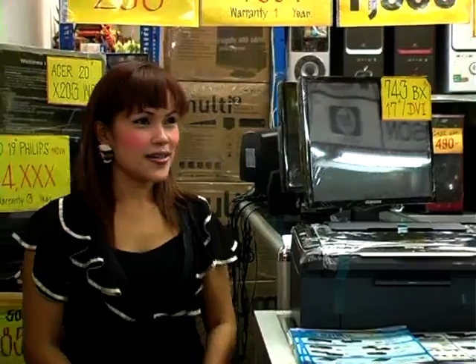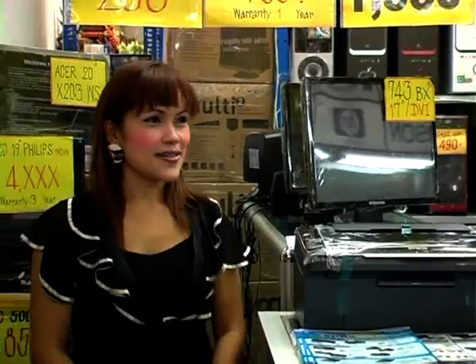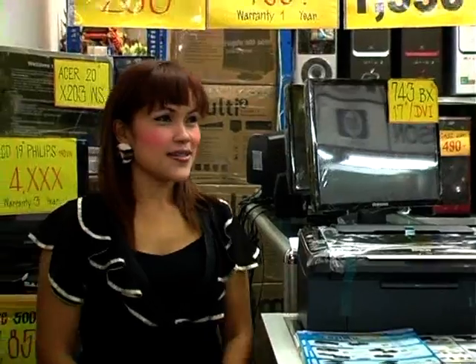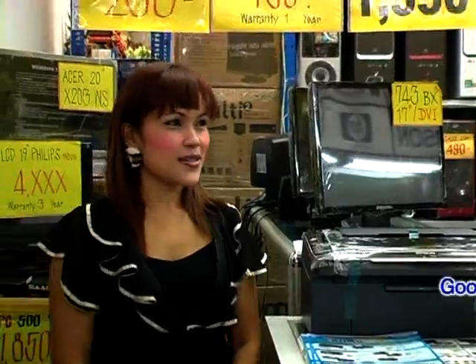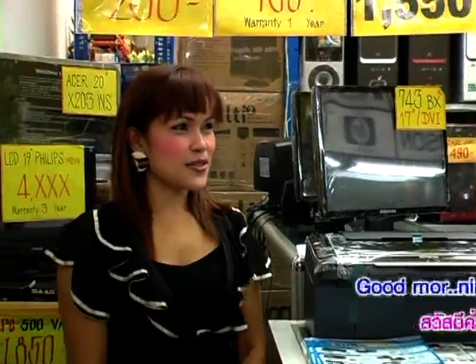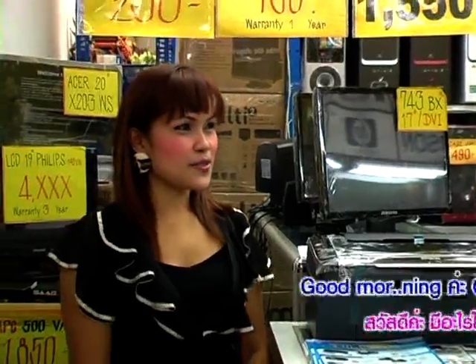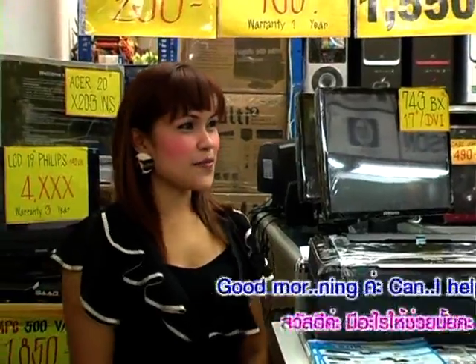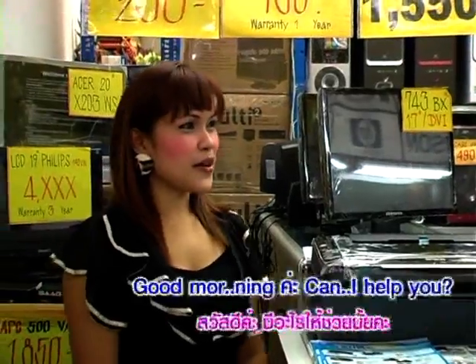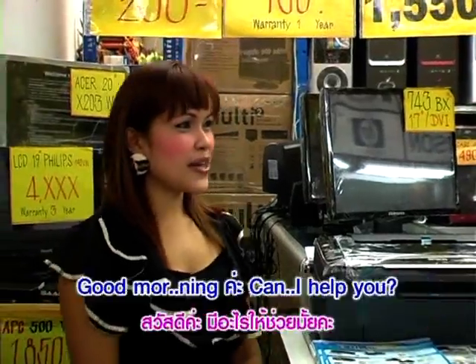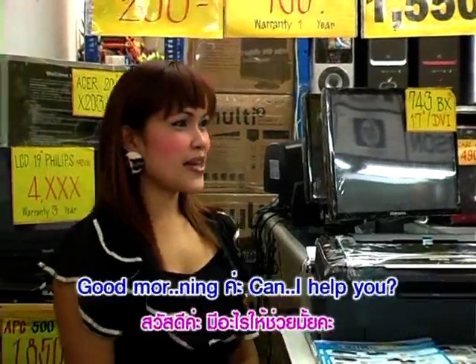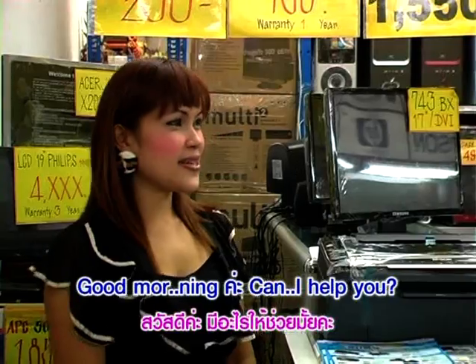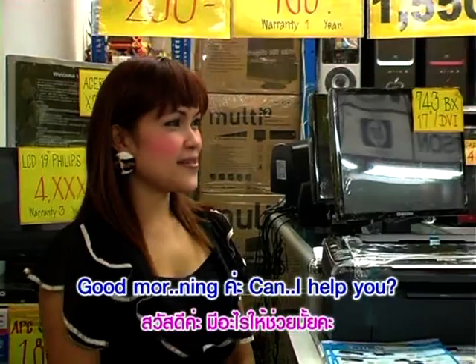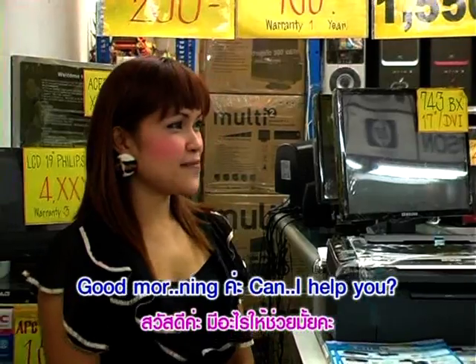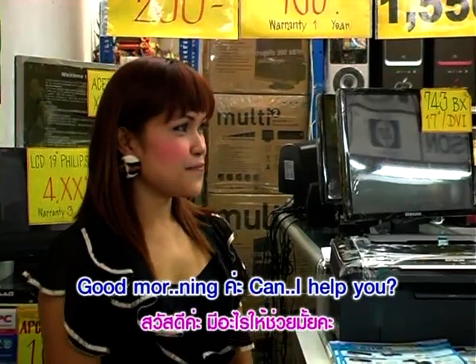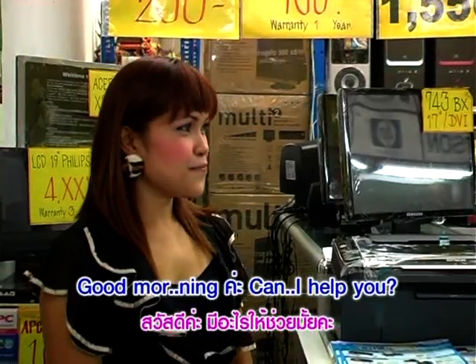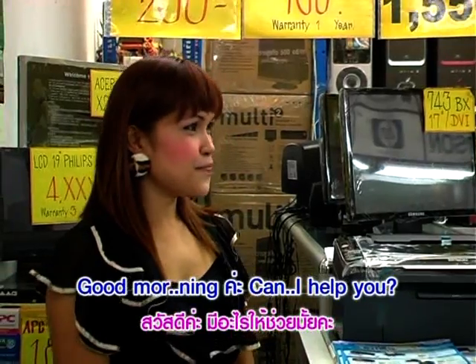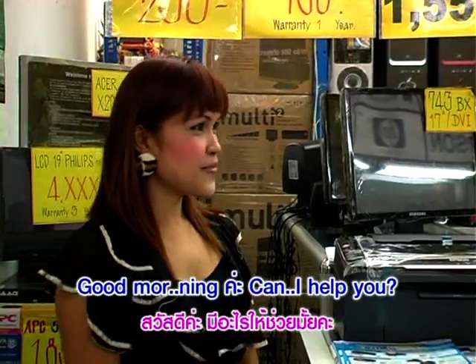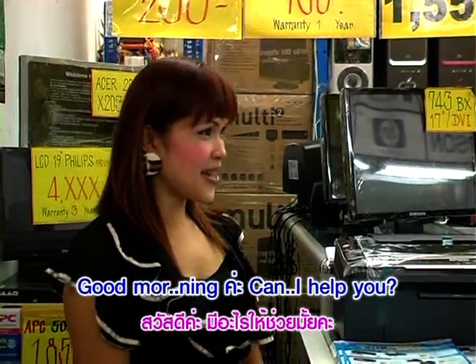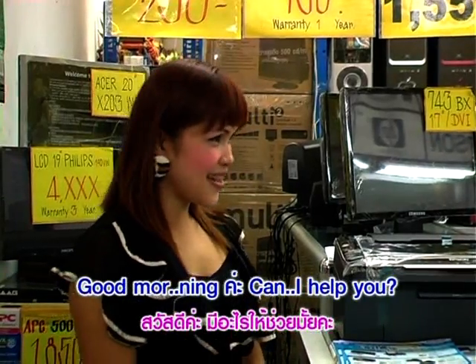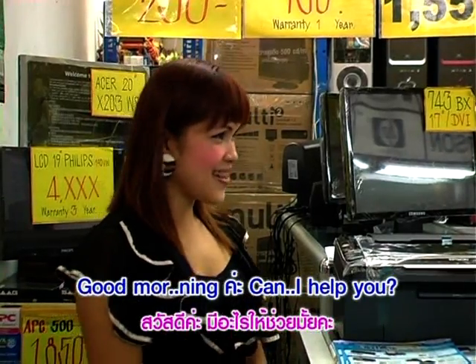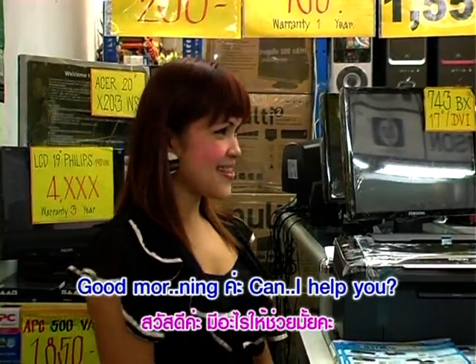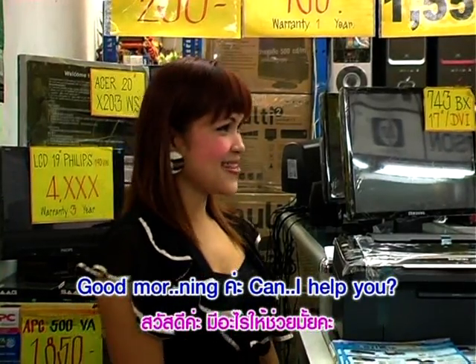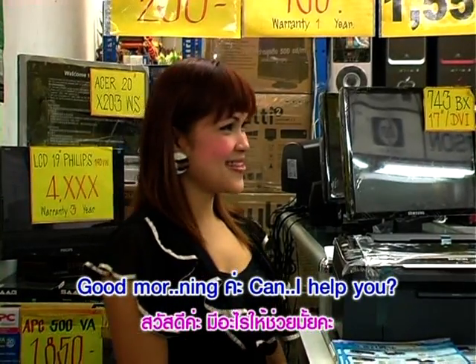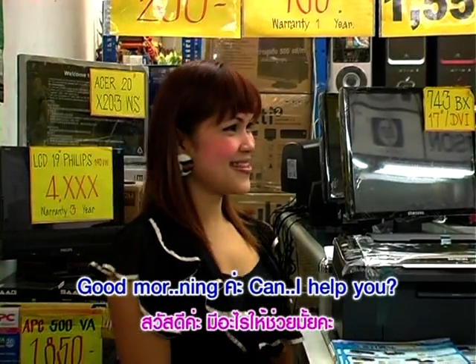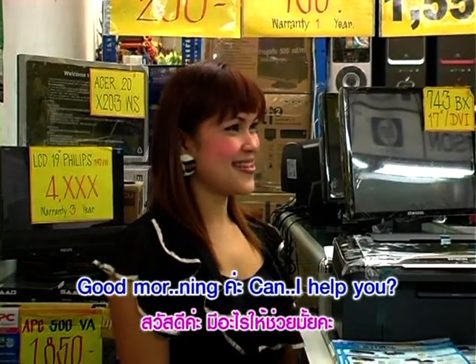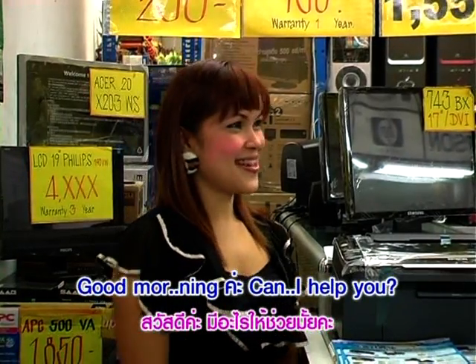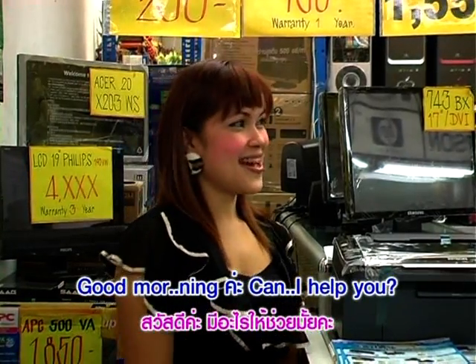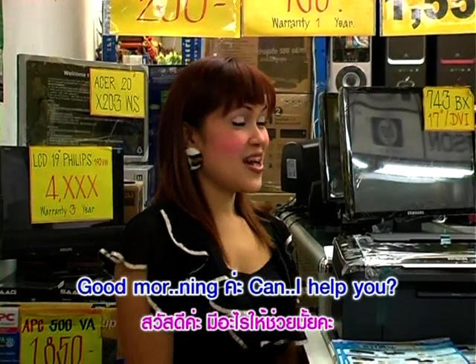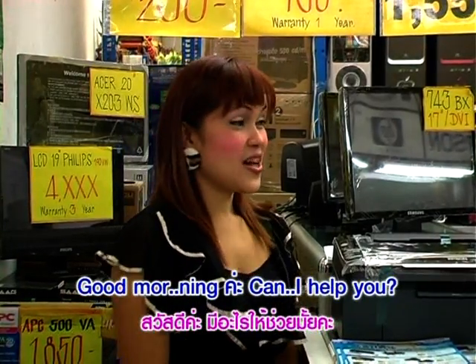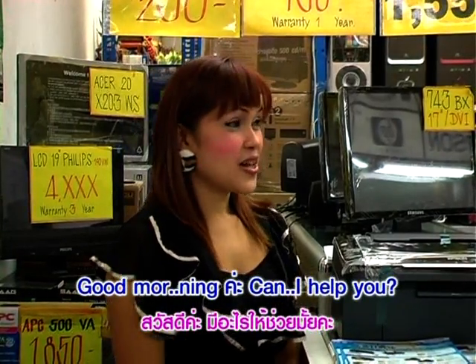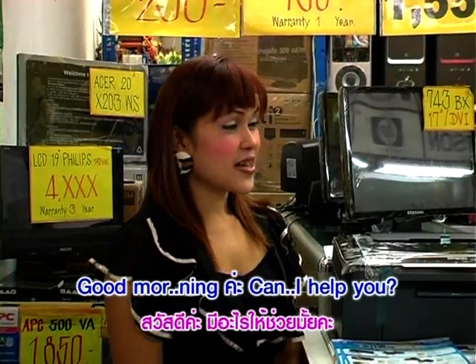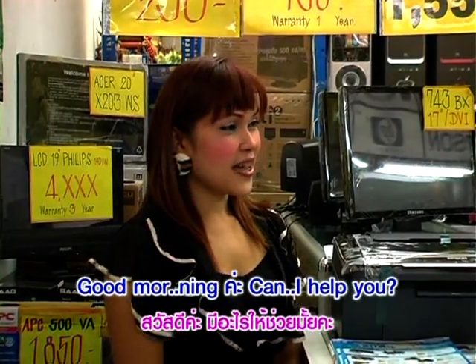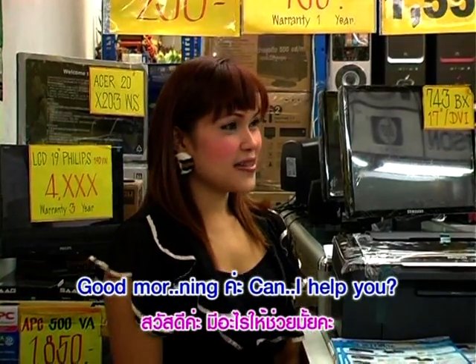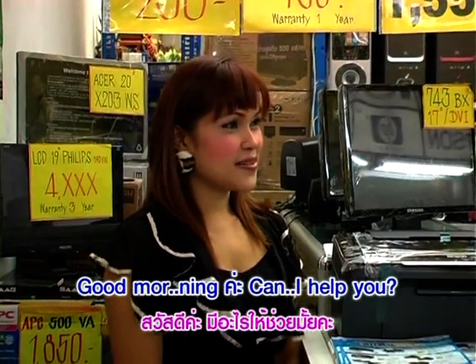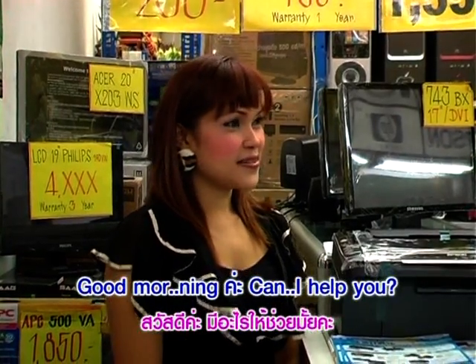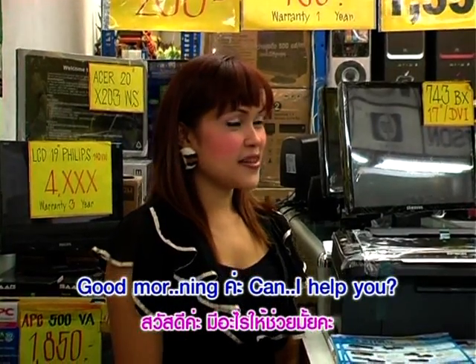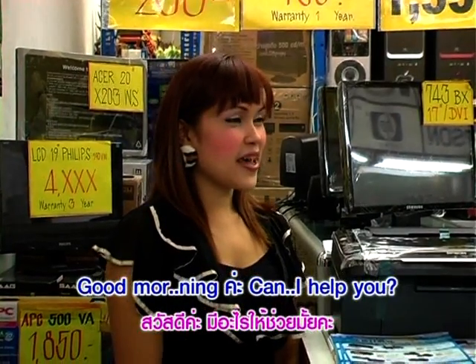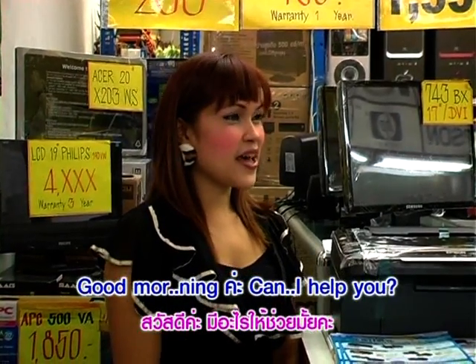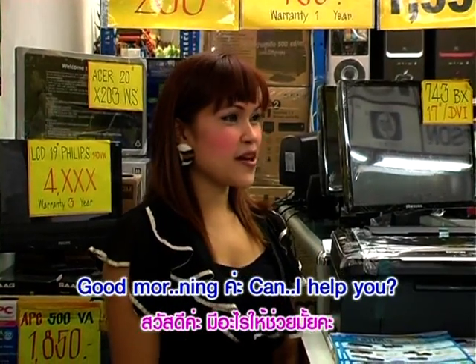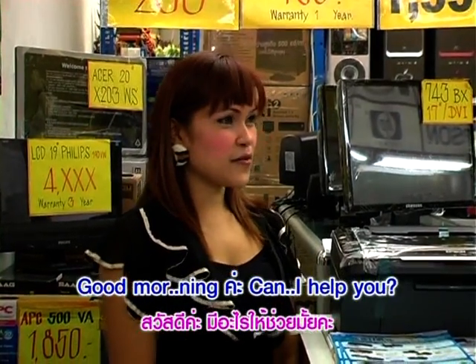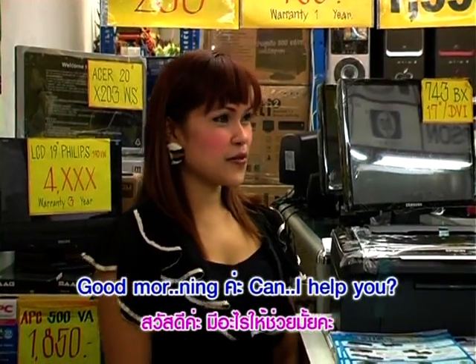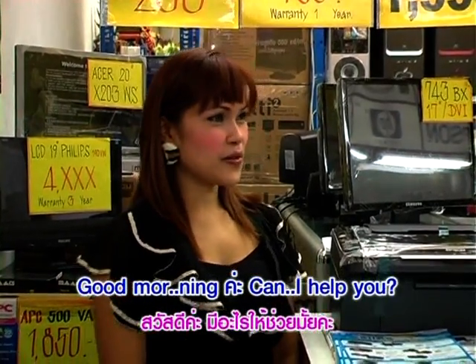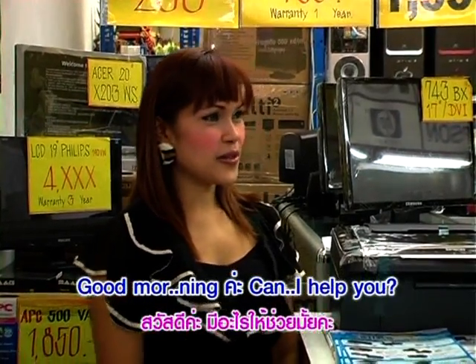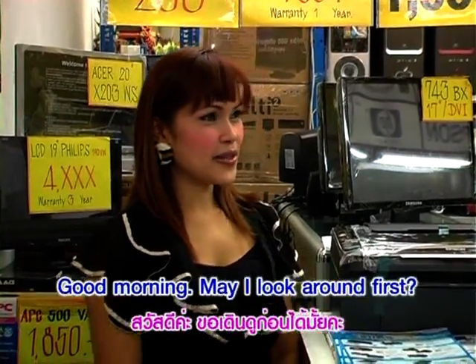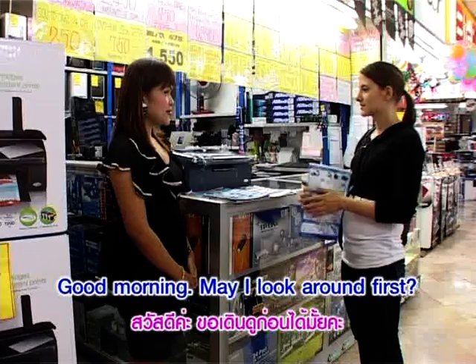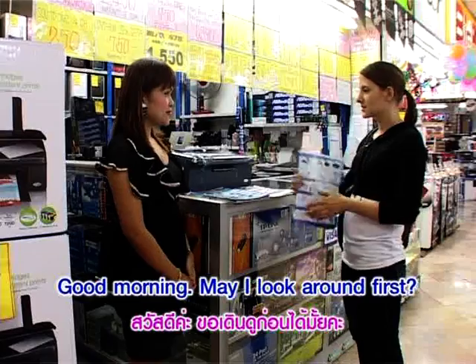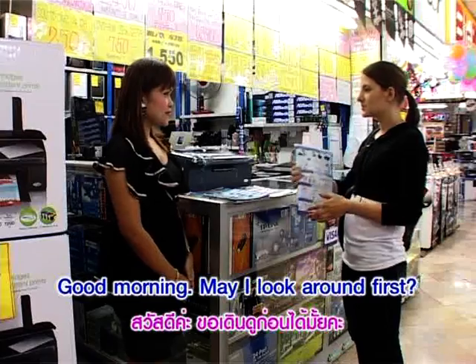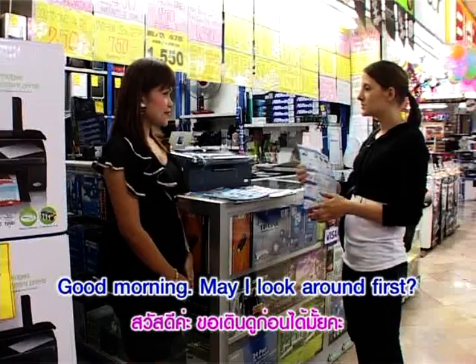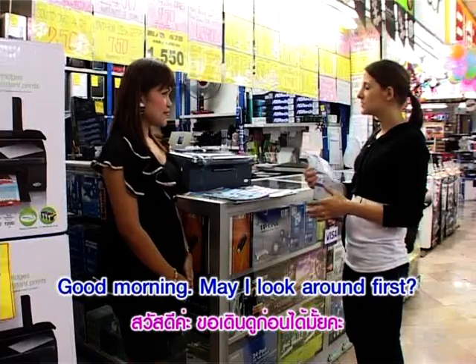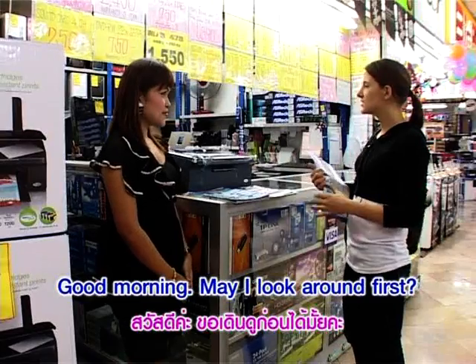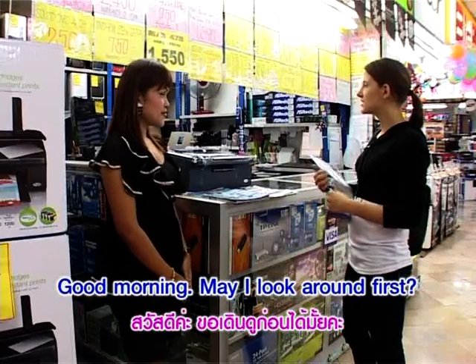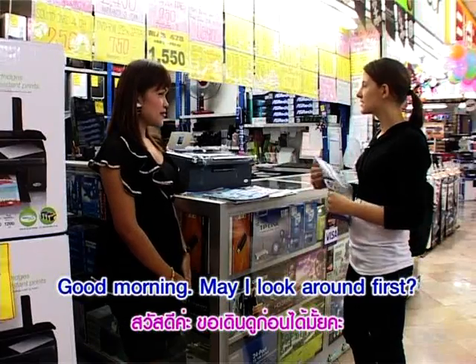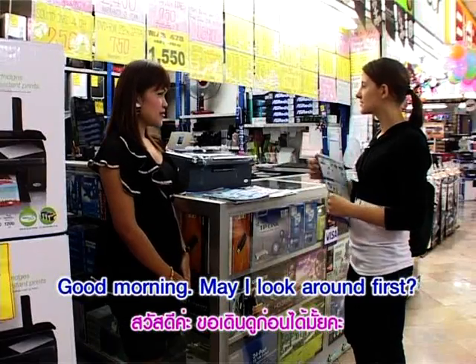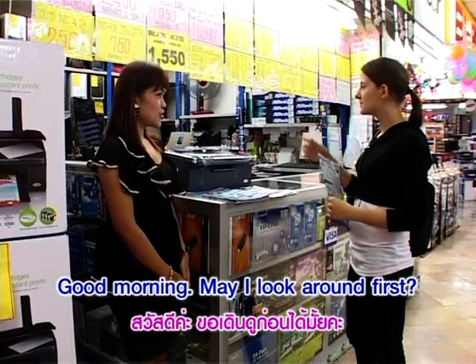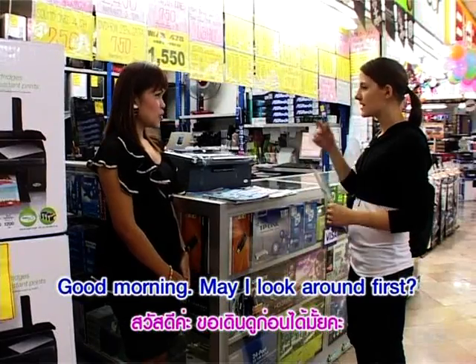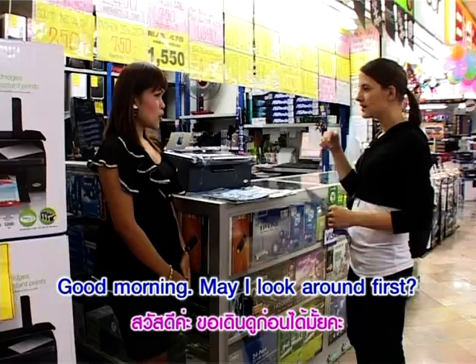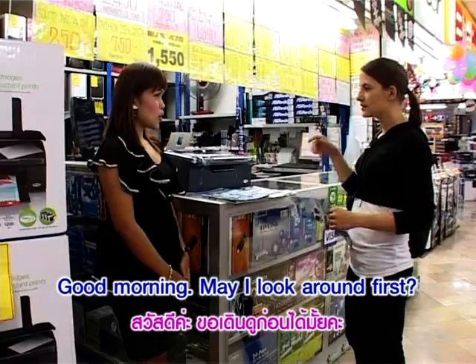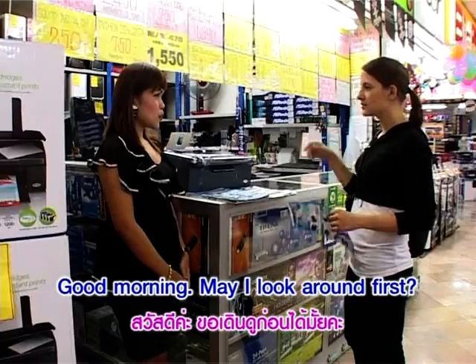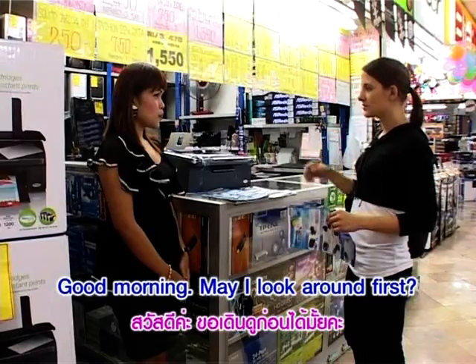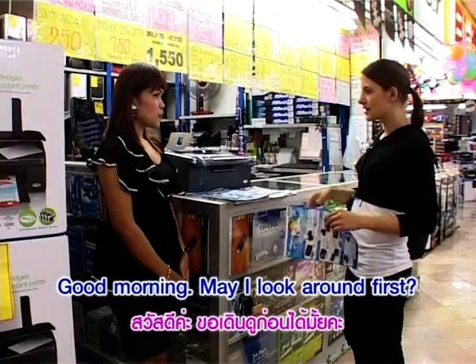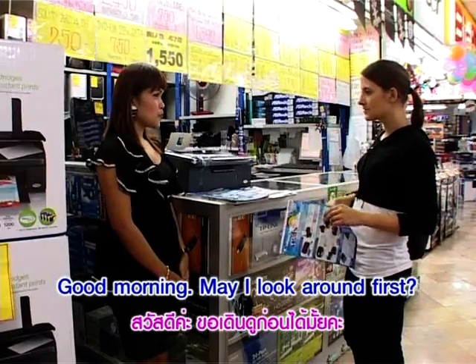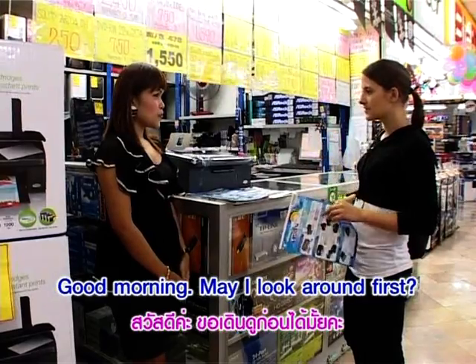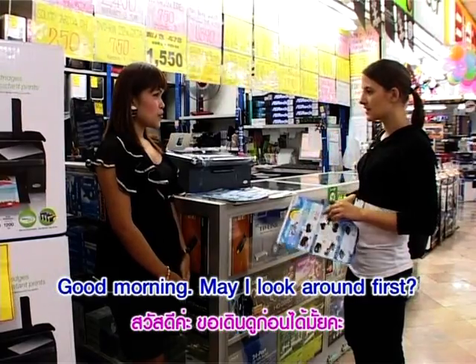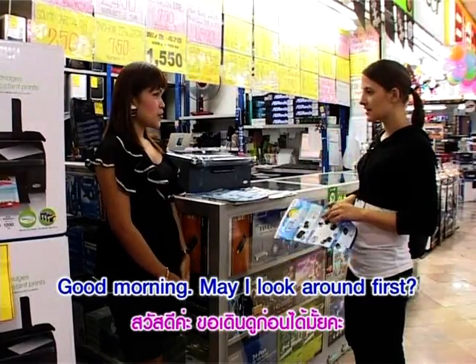Good morning. Can I help you? Good morning. May I look around first?